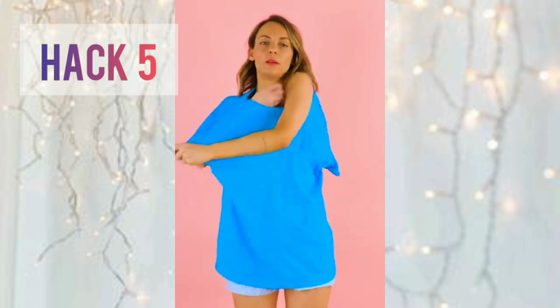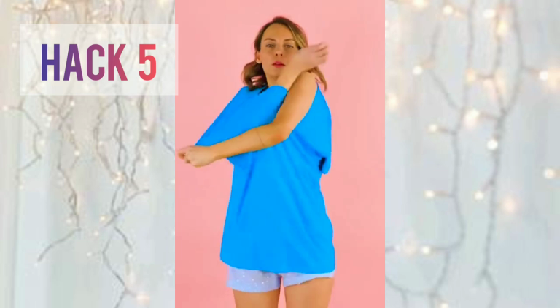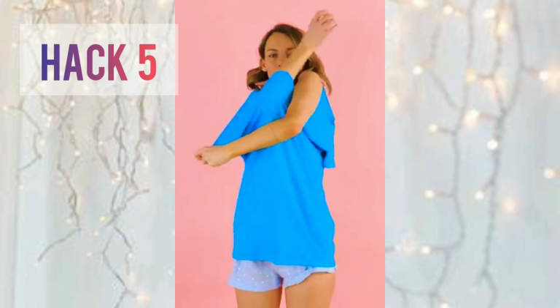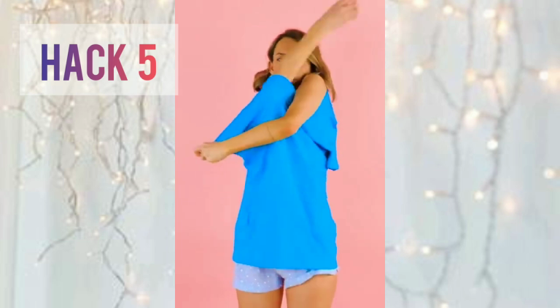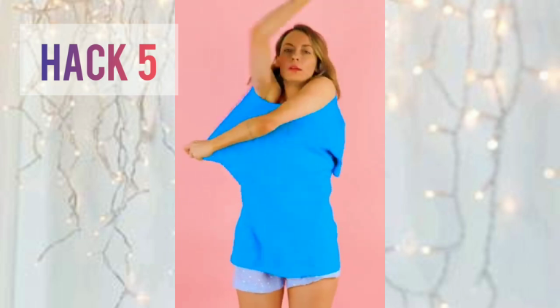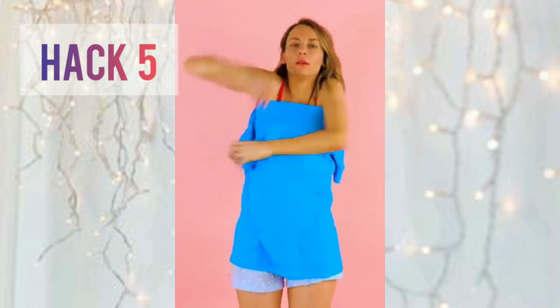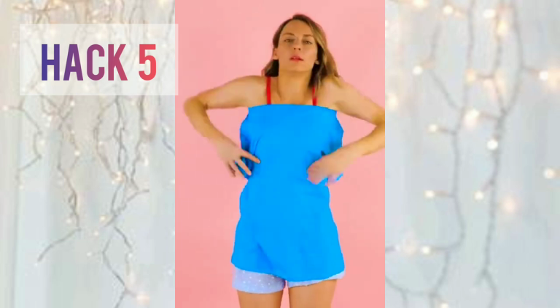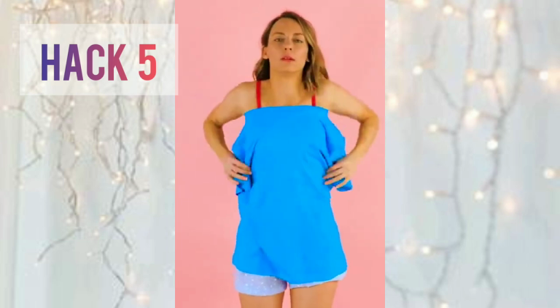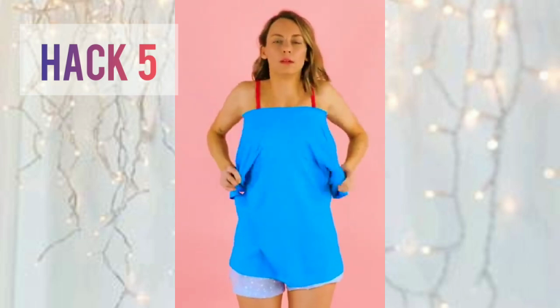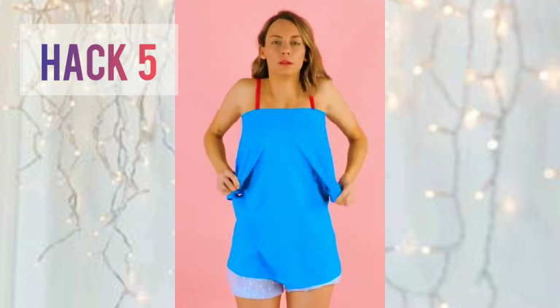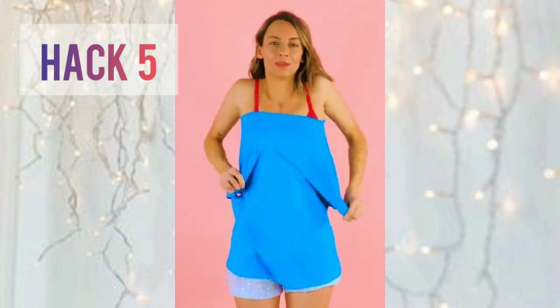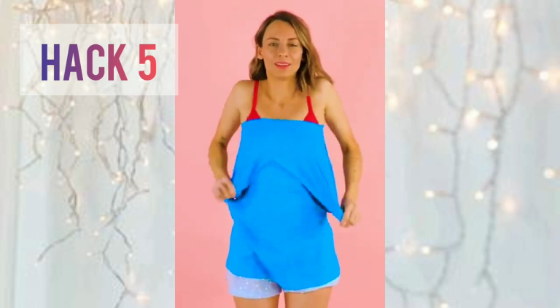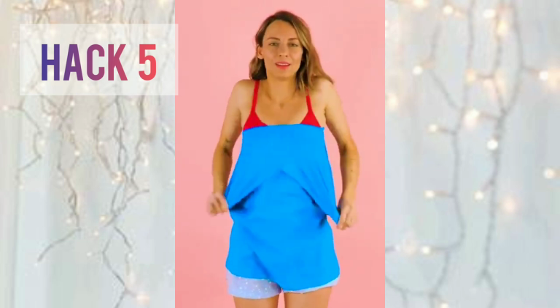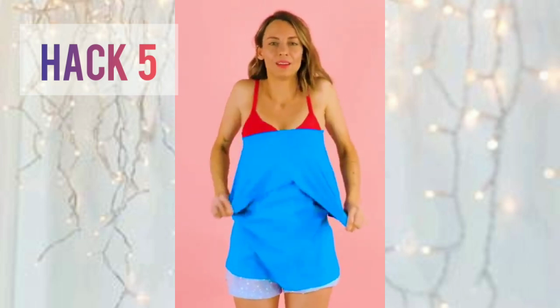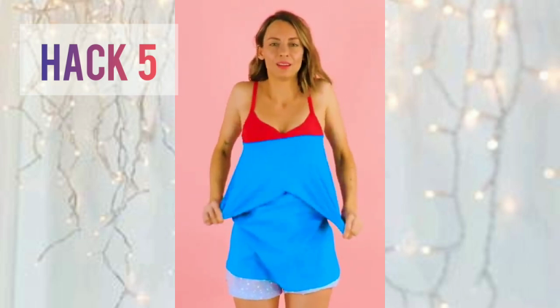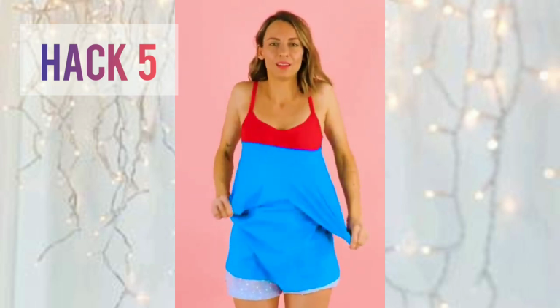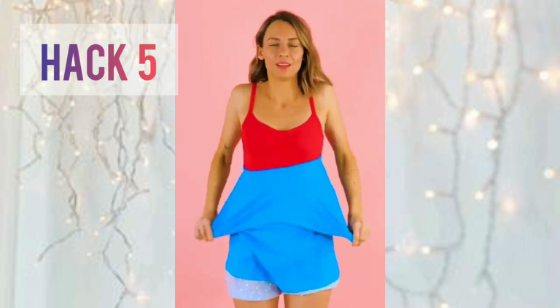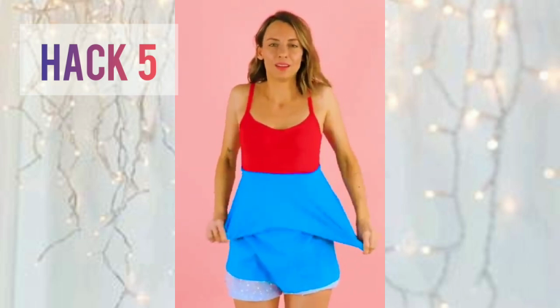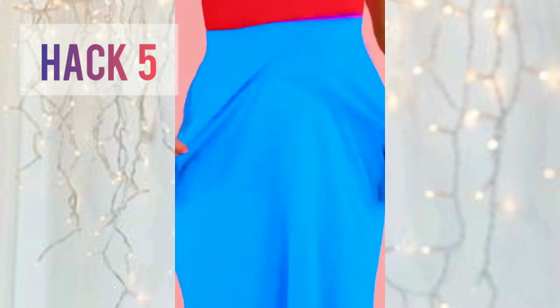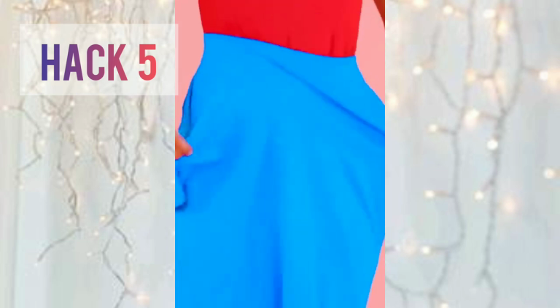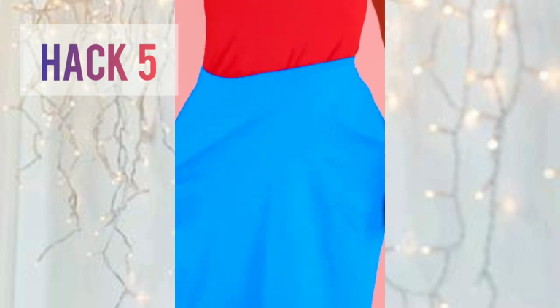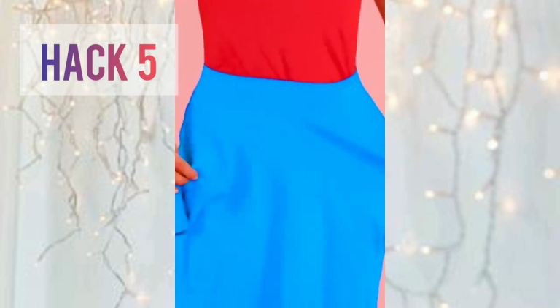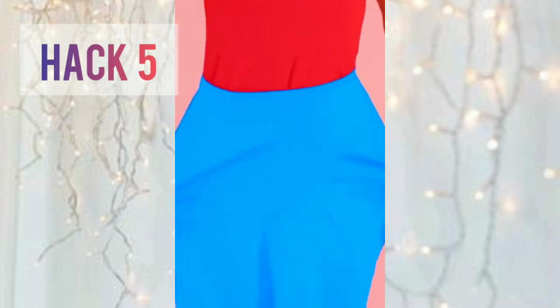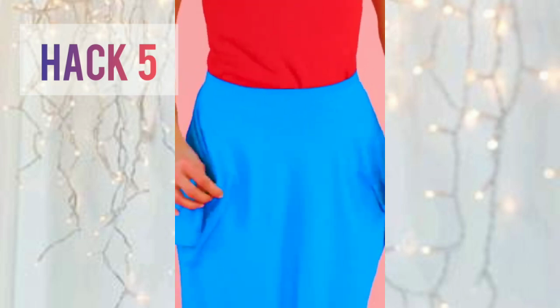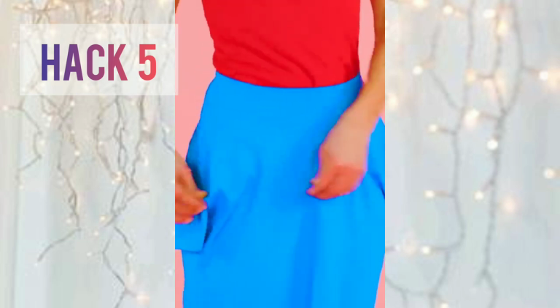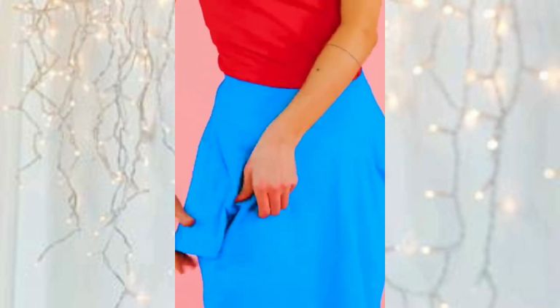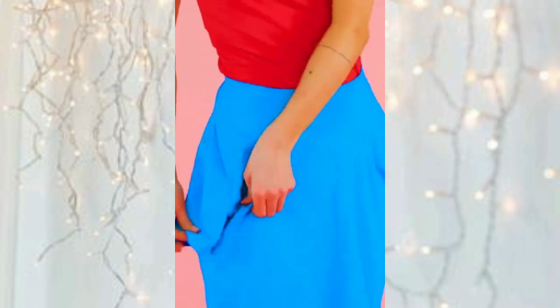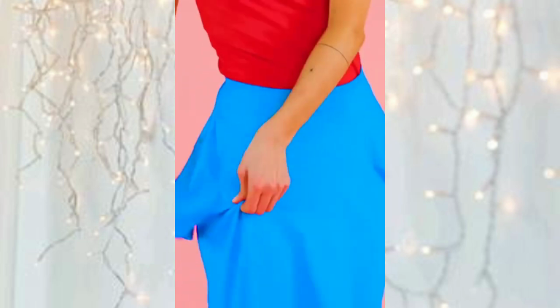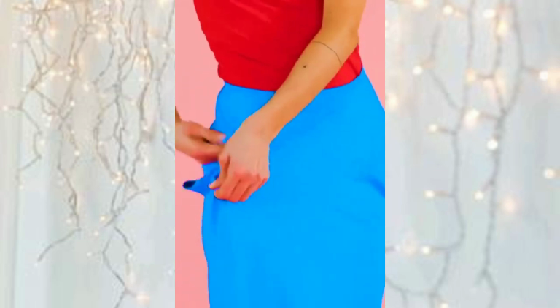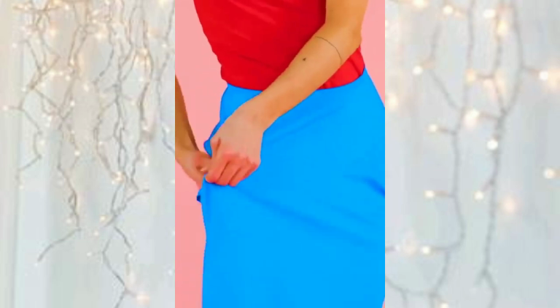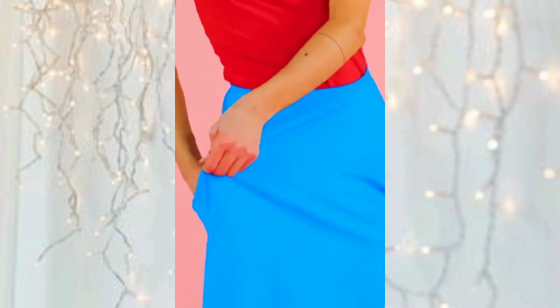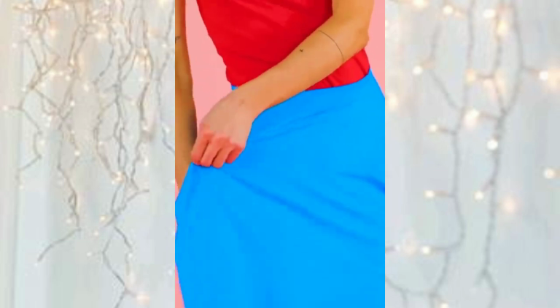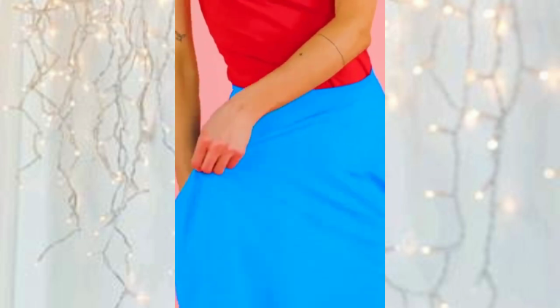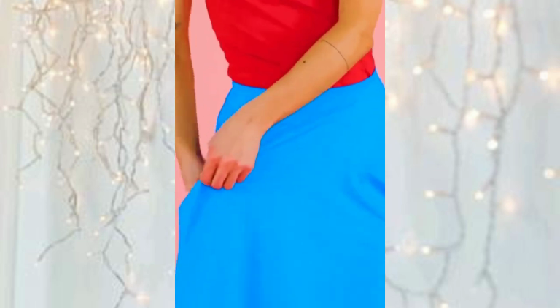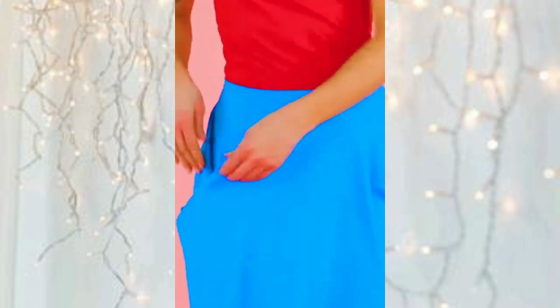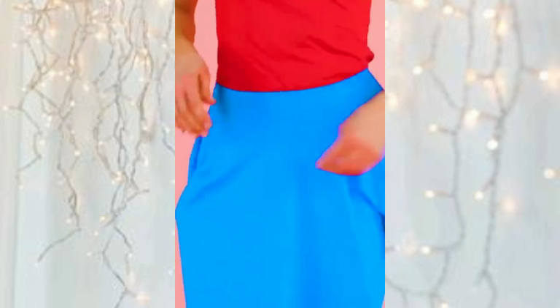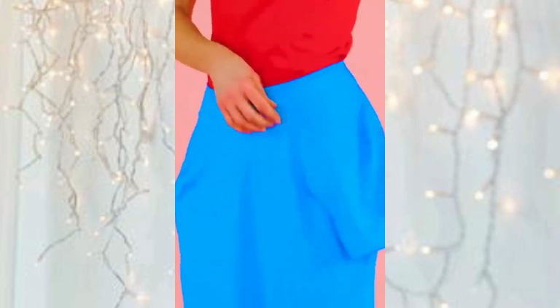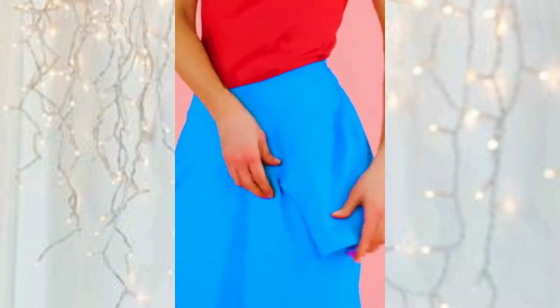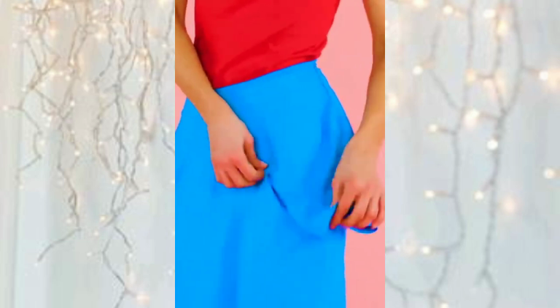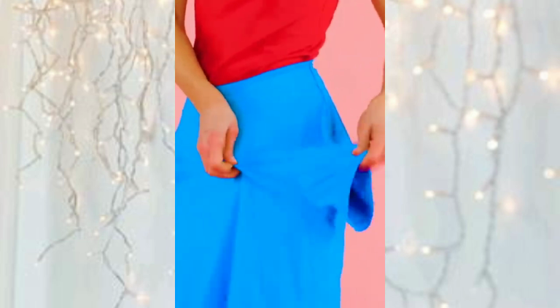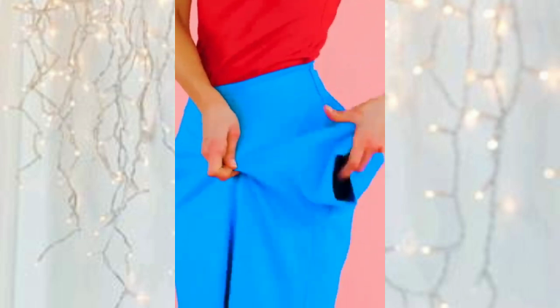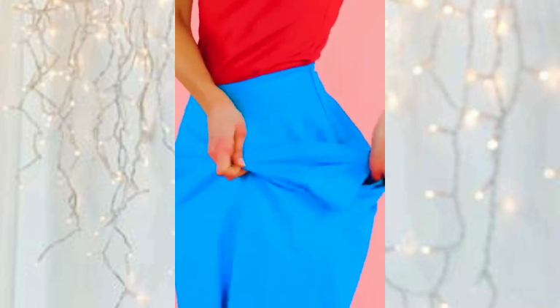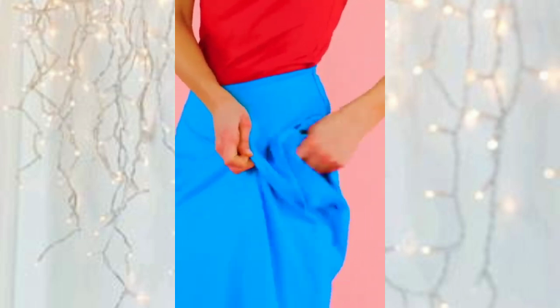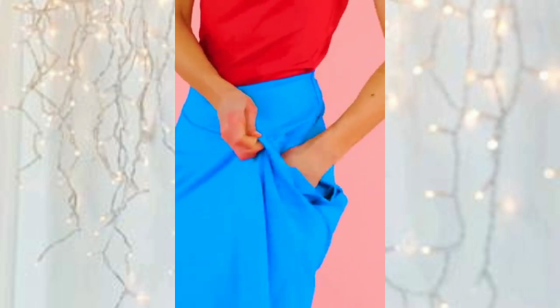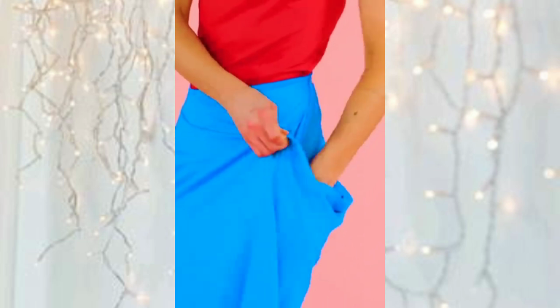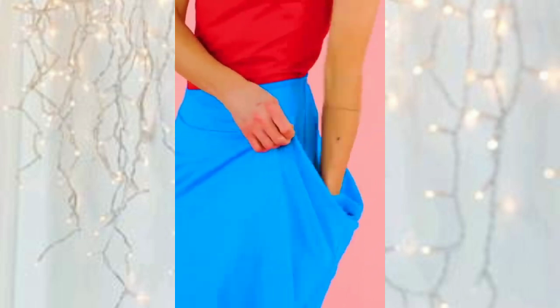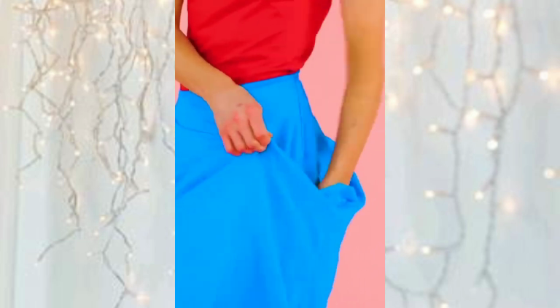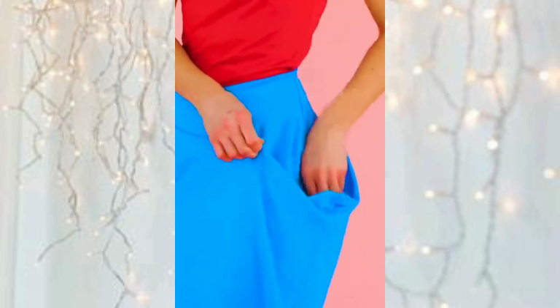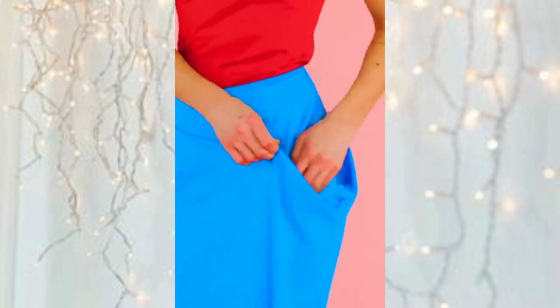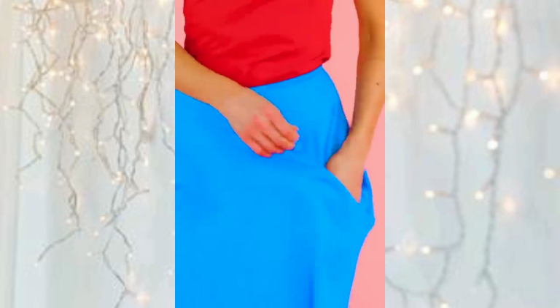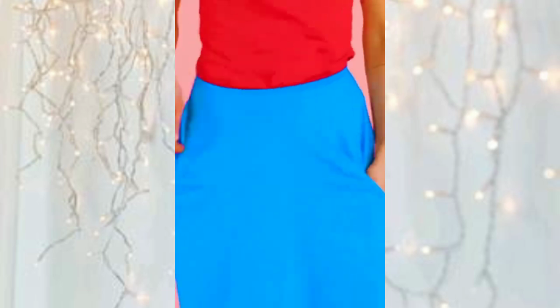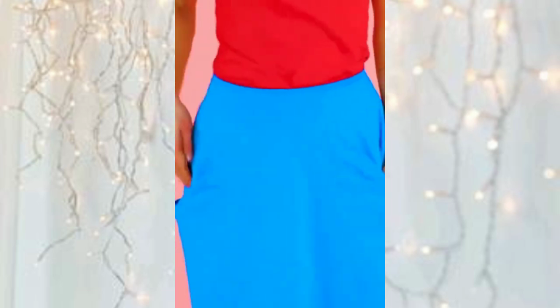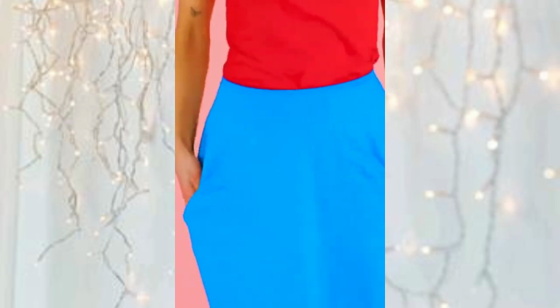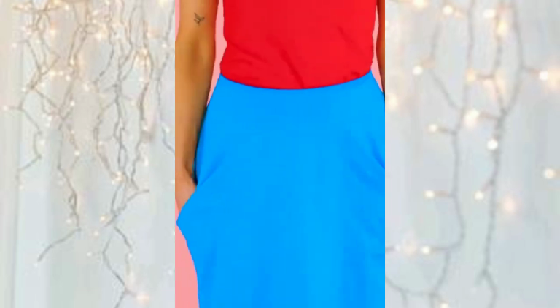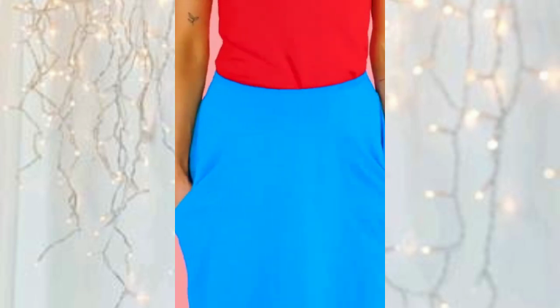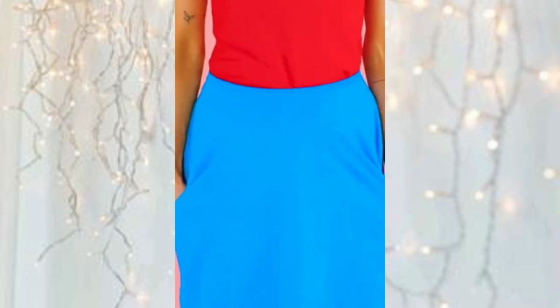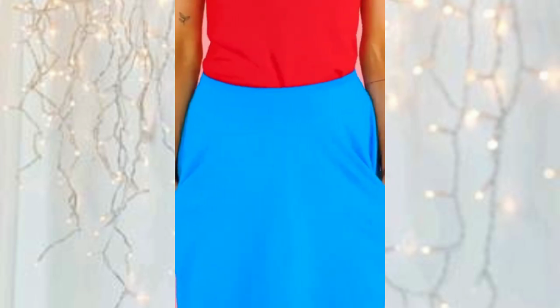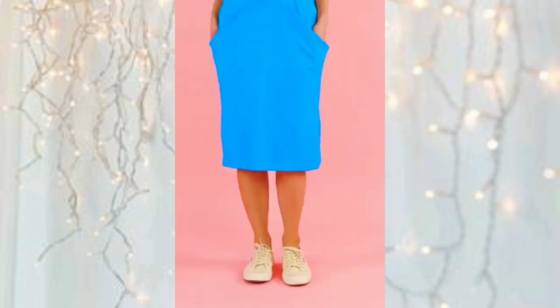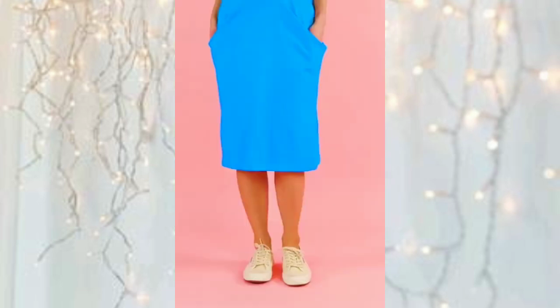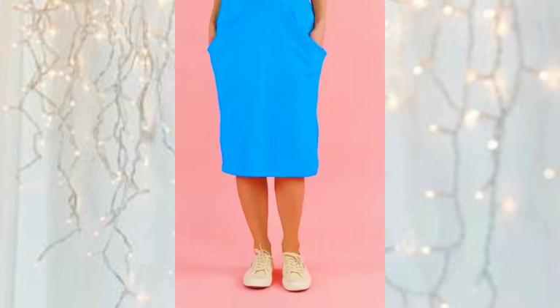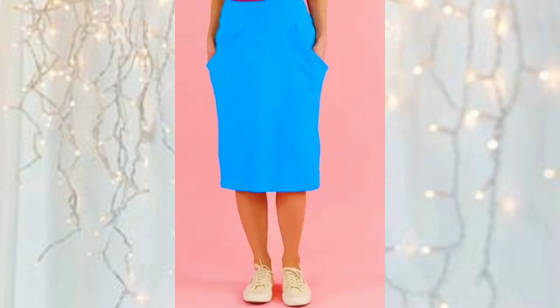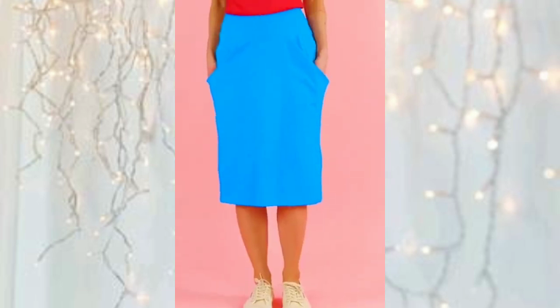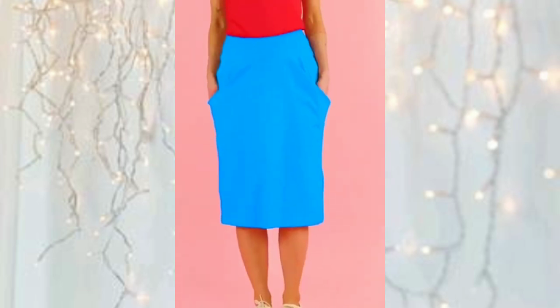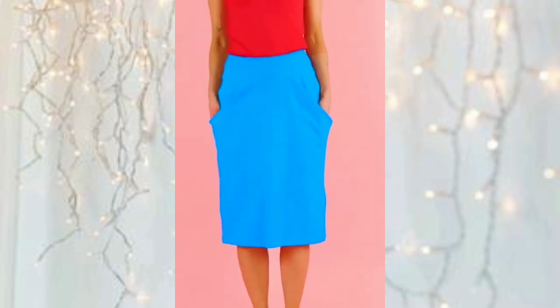I think this hack is the most viral out of all of these. In this hack, we are going to wear an oversized t-shirt as a skirt.